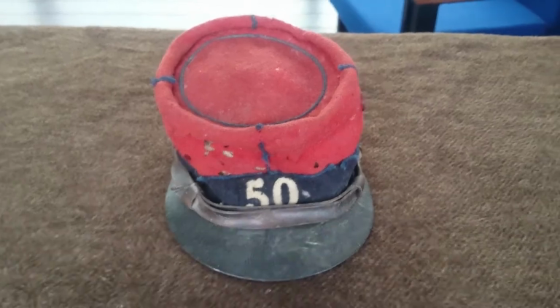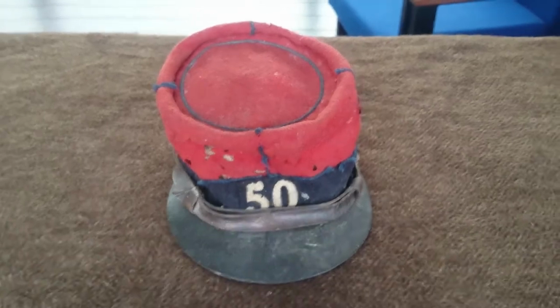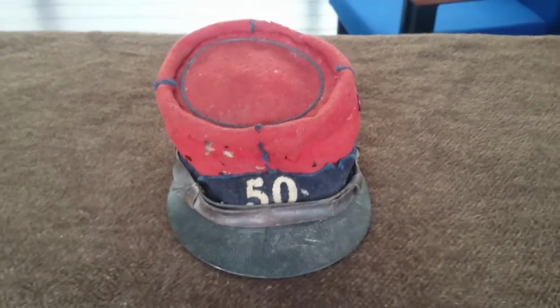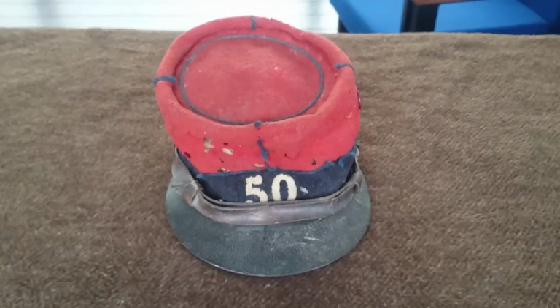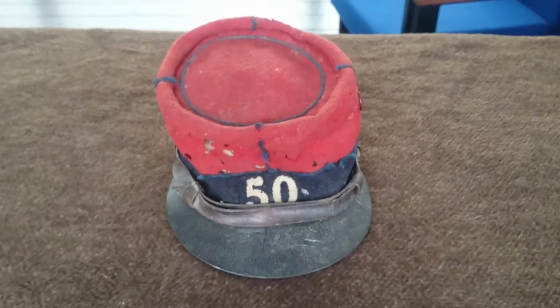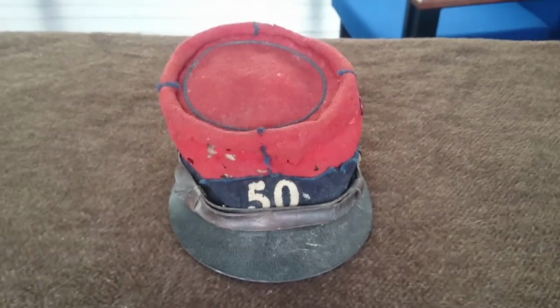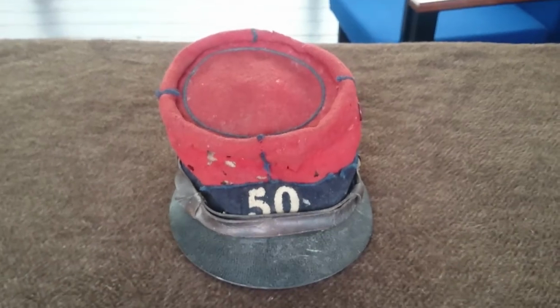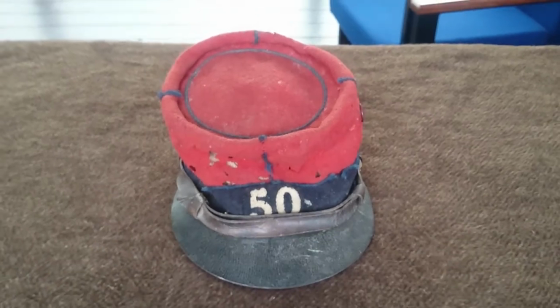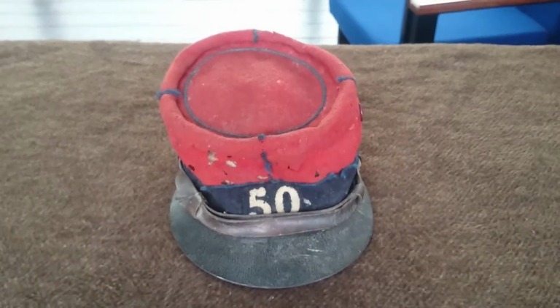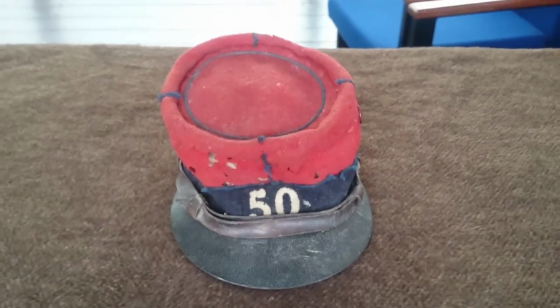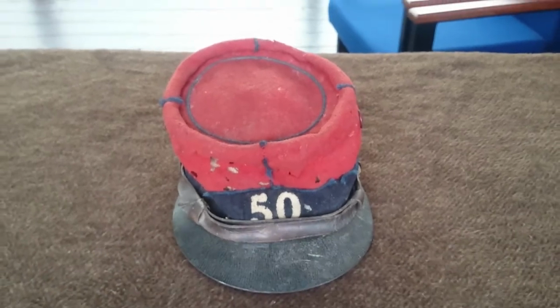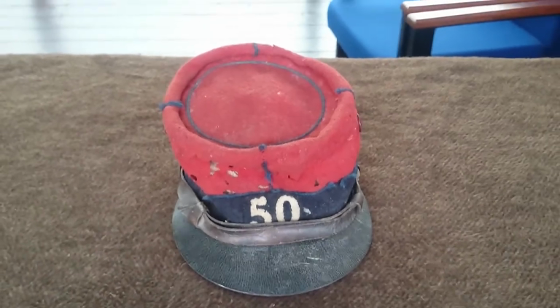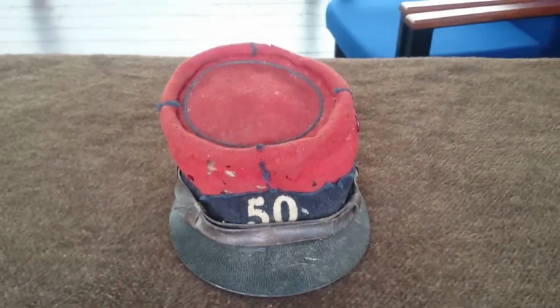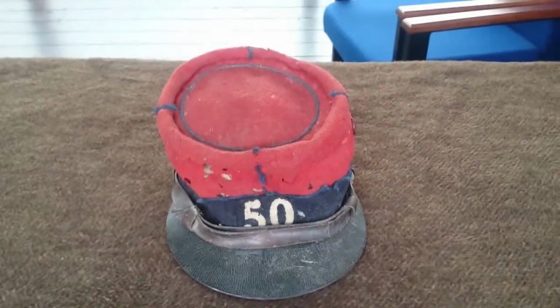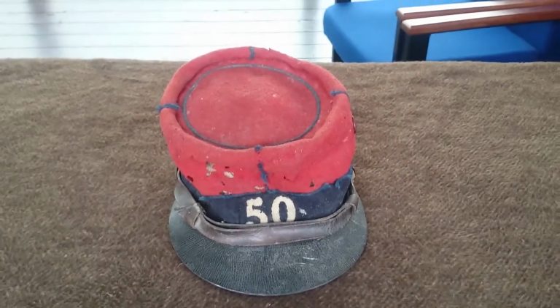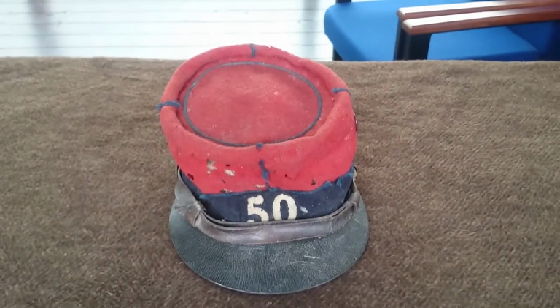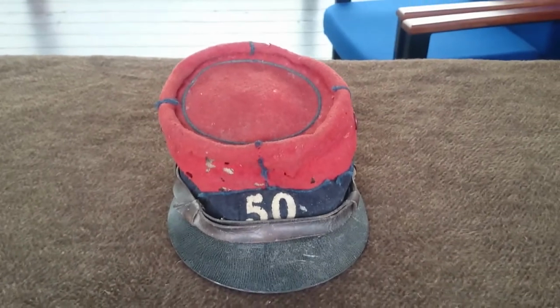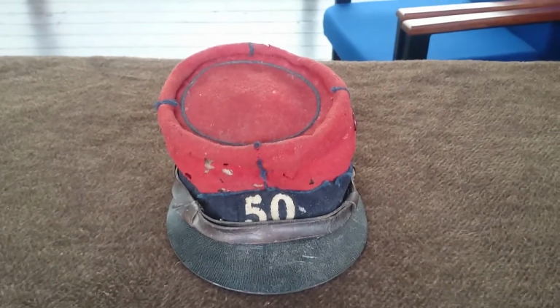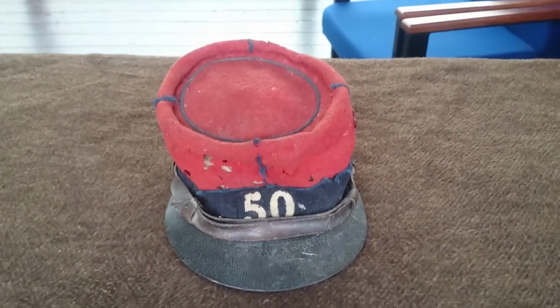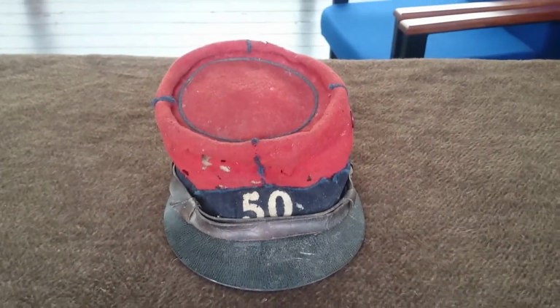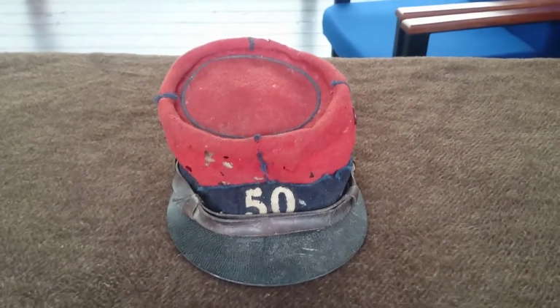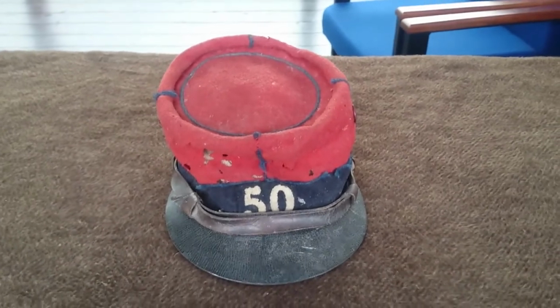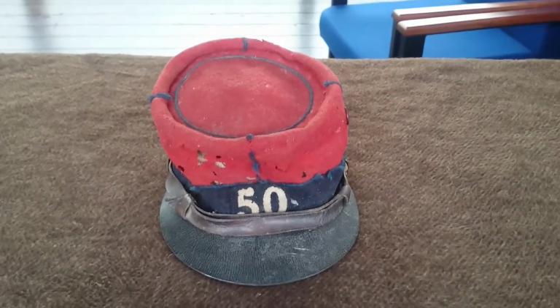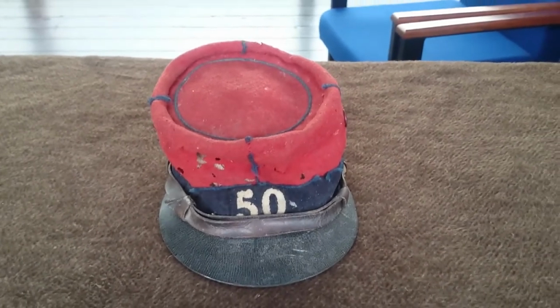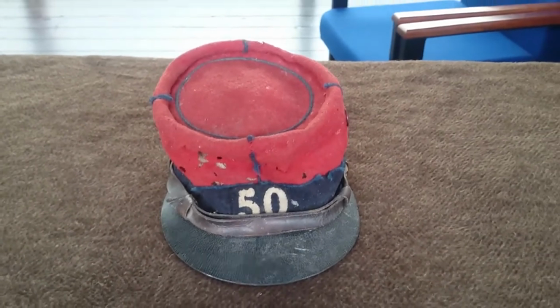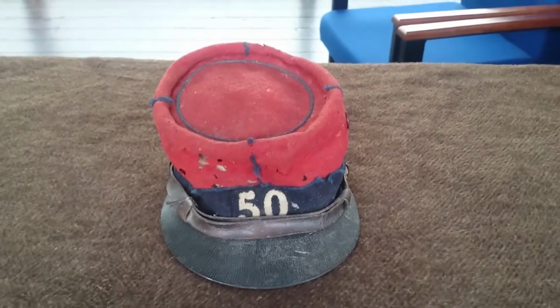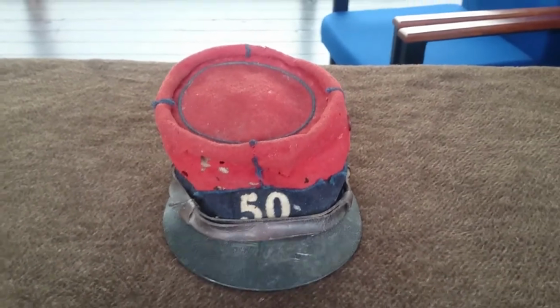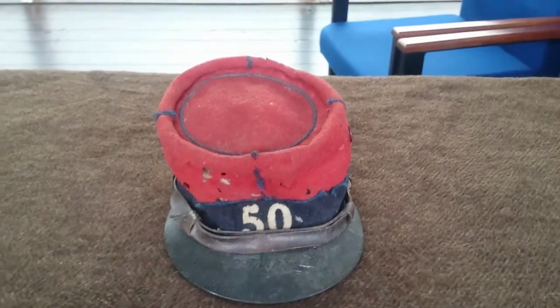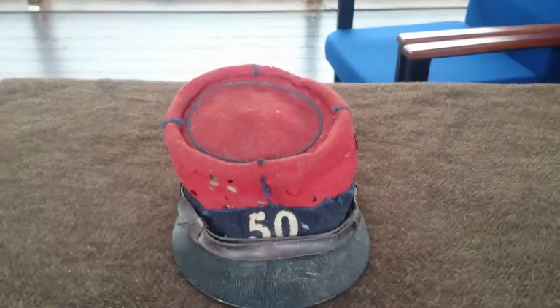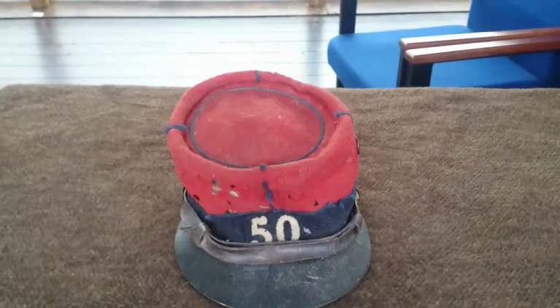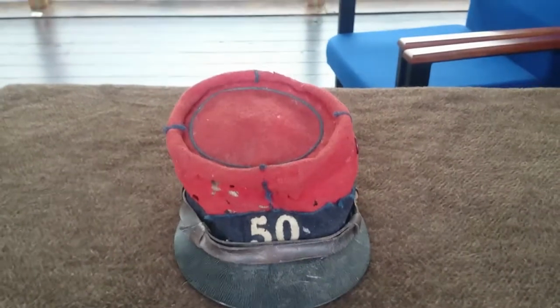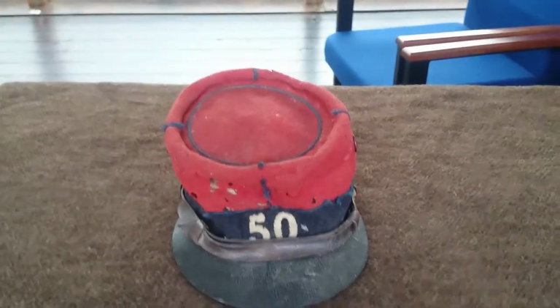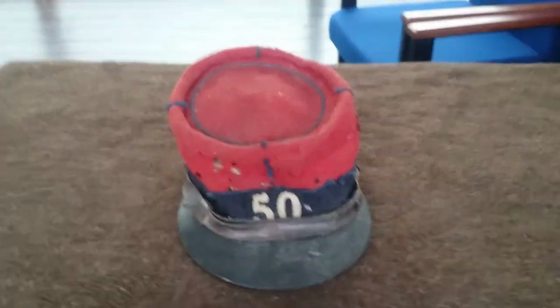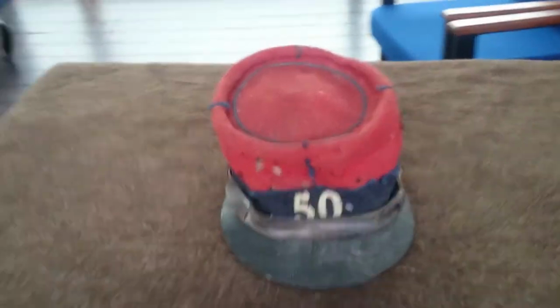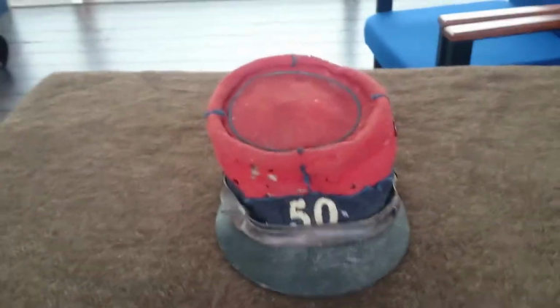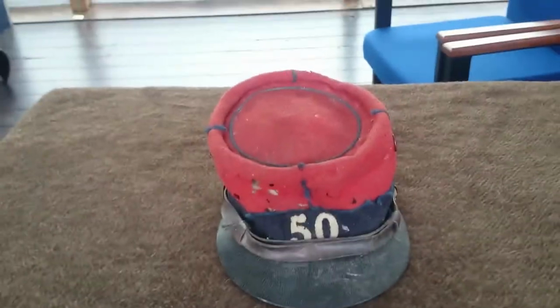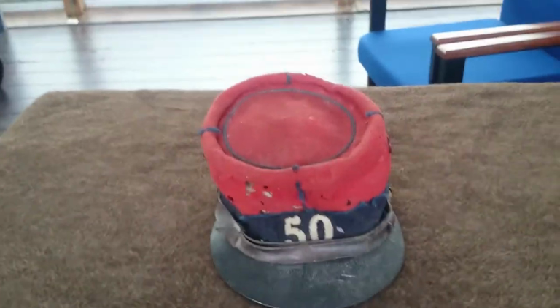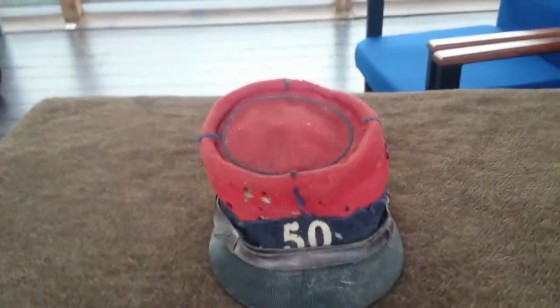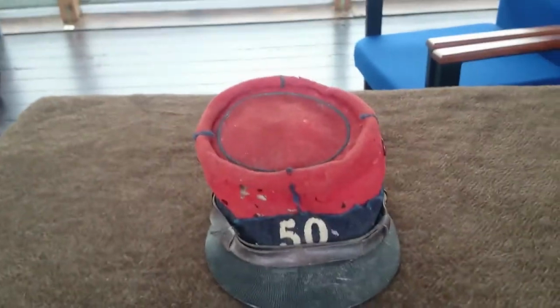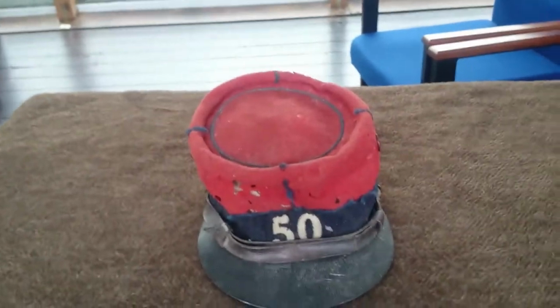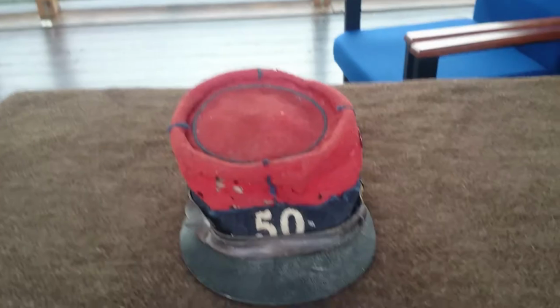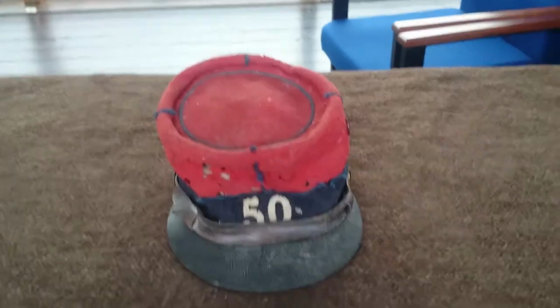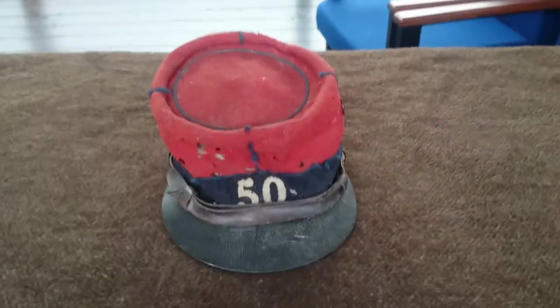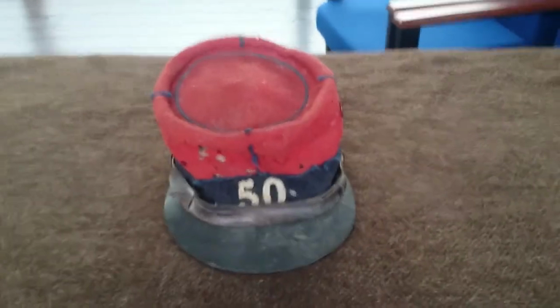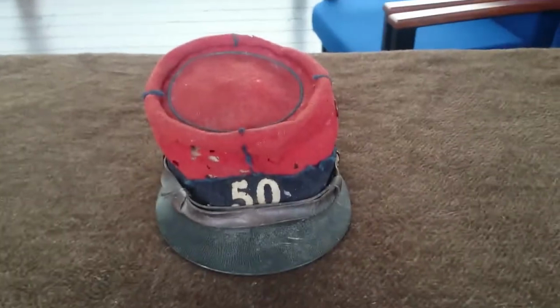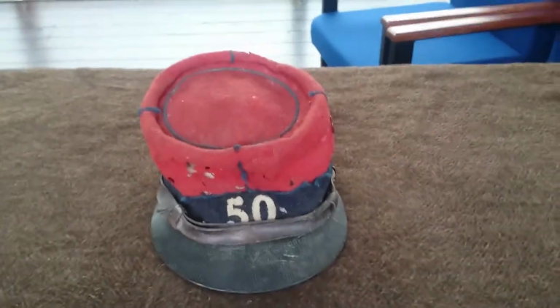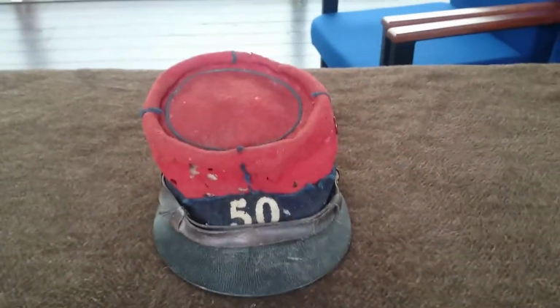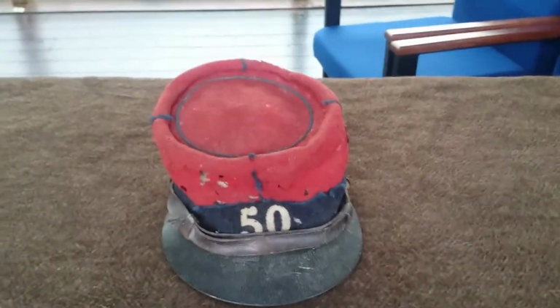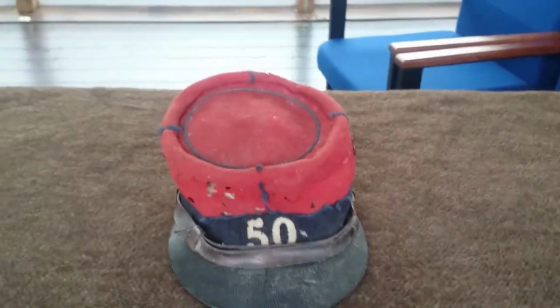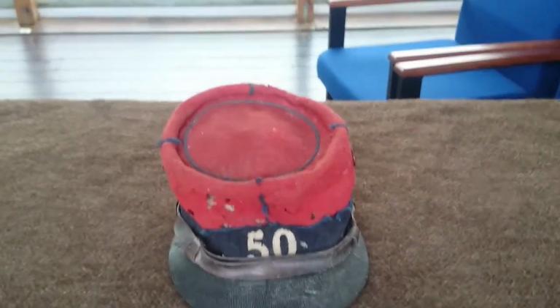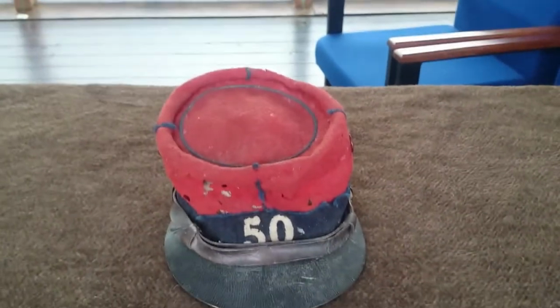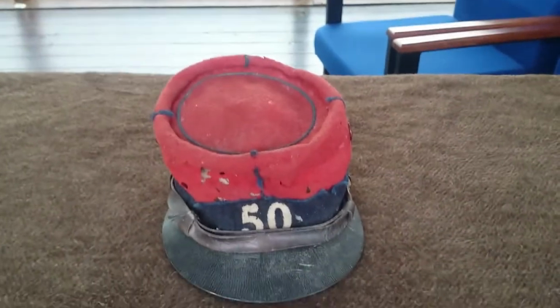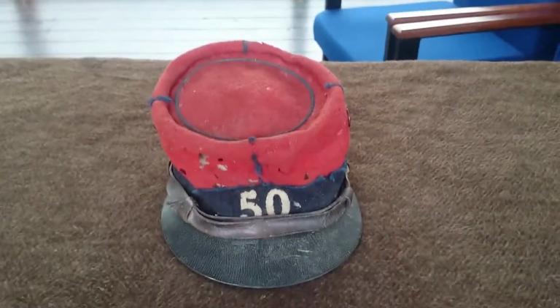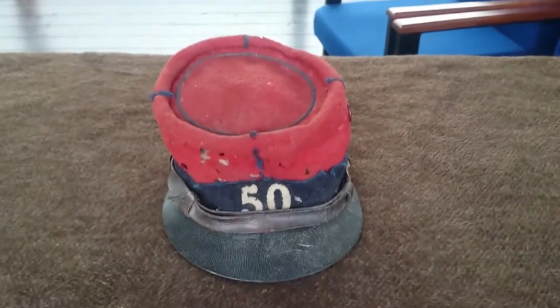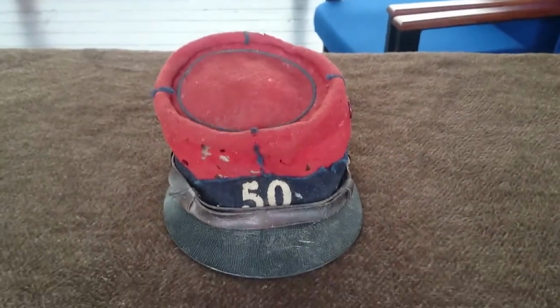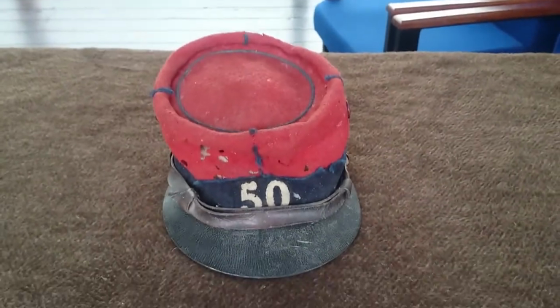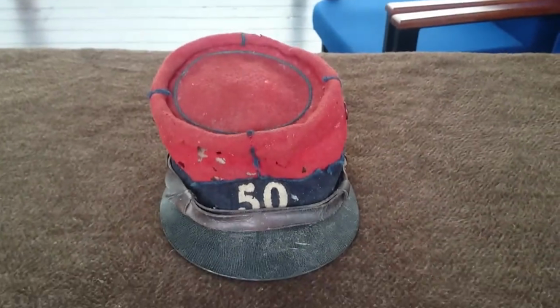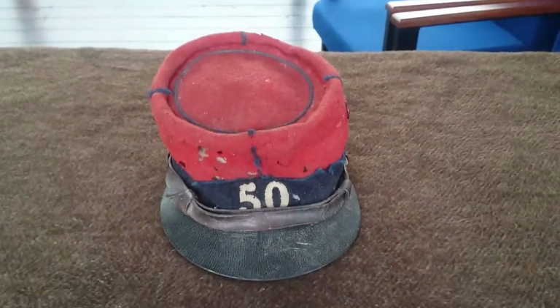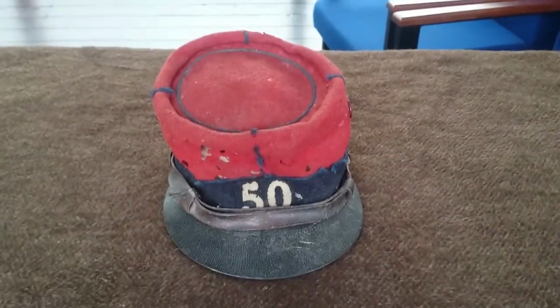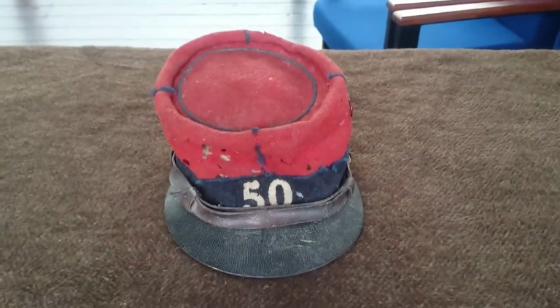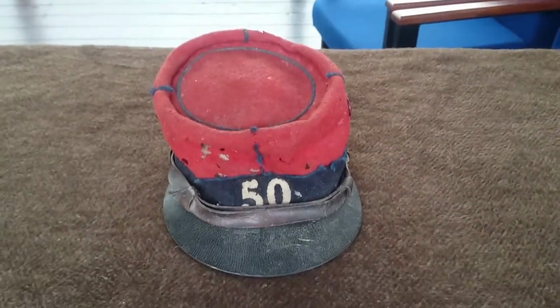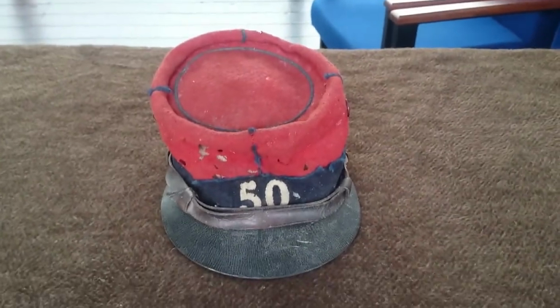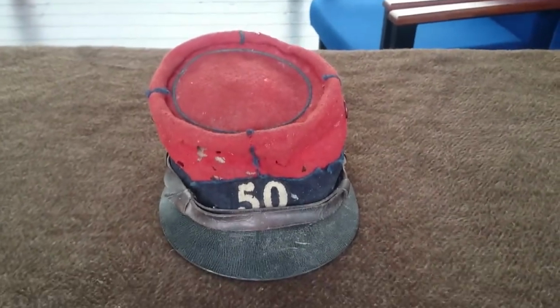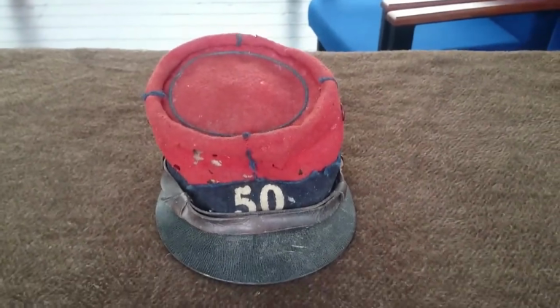Good afternoon again from the Hearts of War project. Just bringing in another quick video, looking again at some of the items that we have on display here.